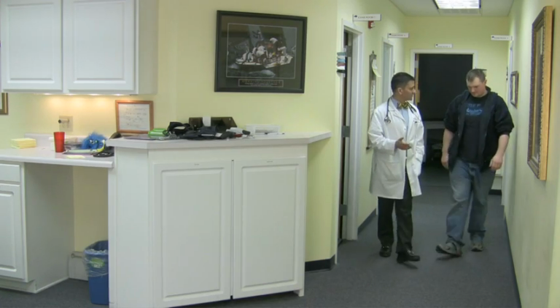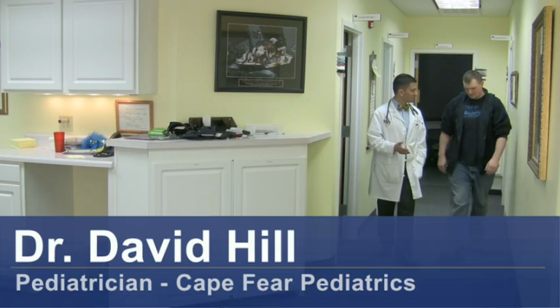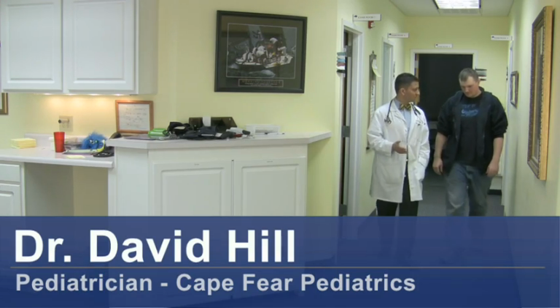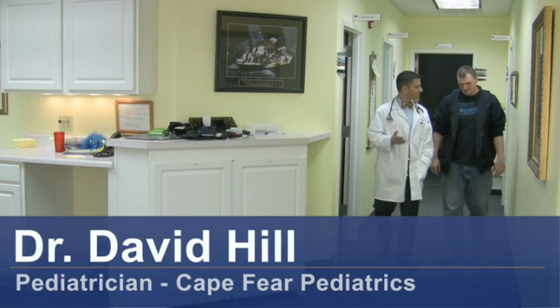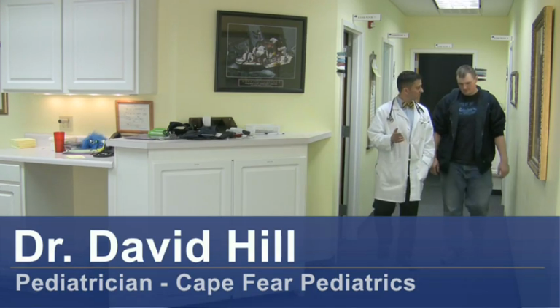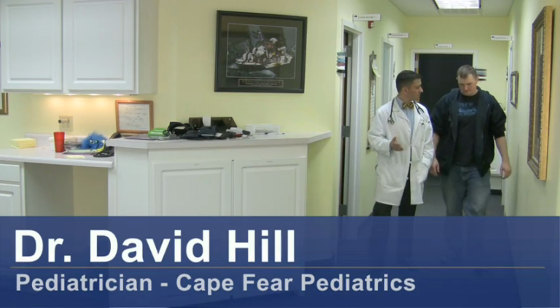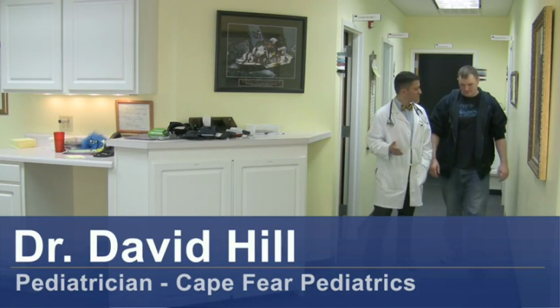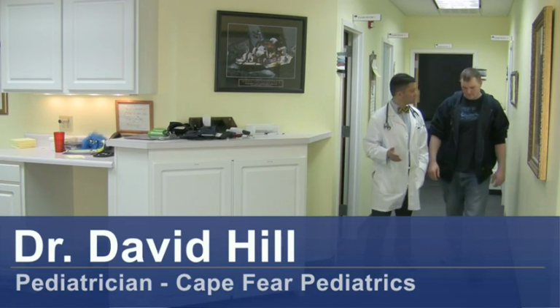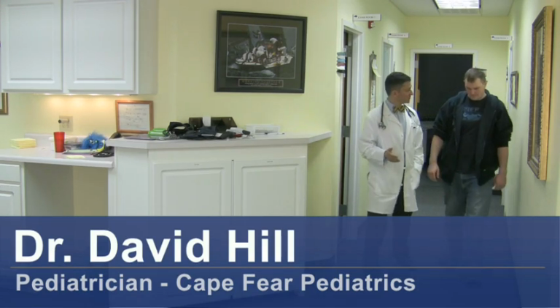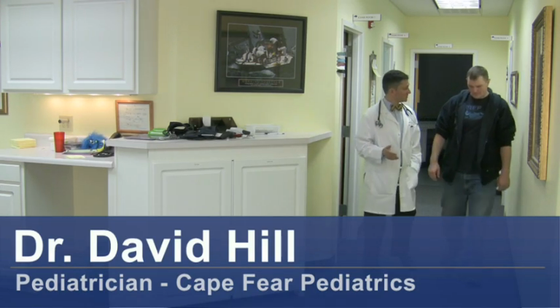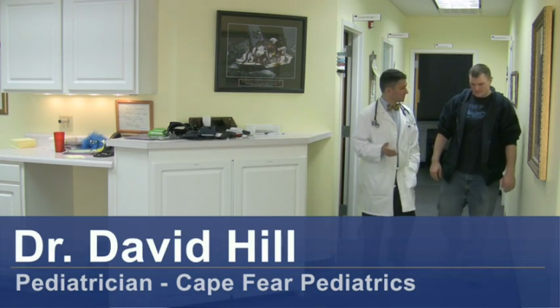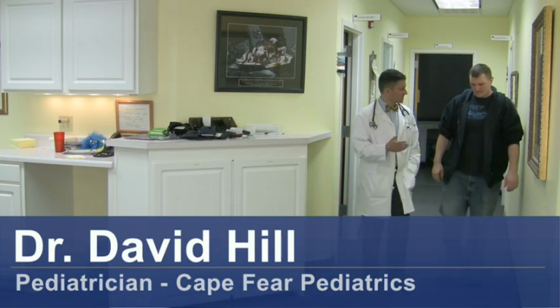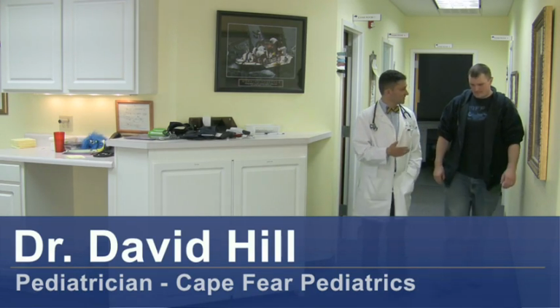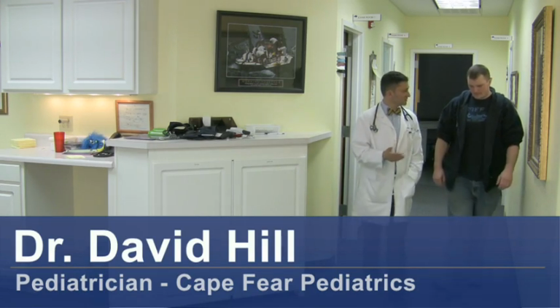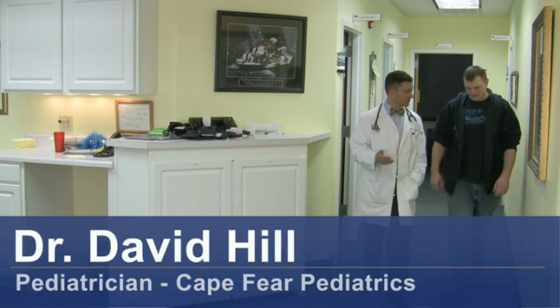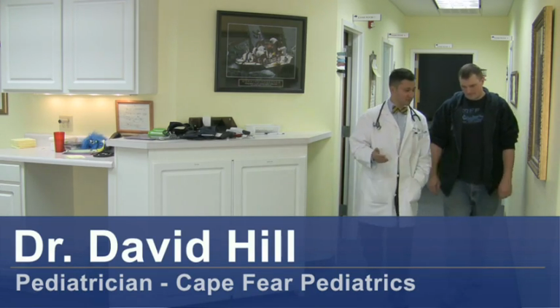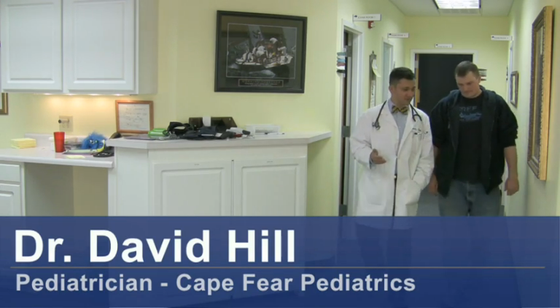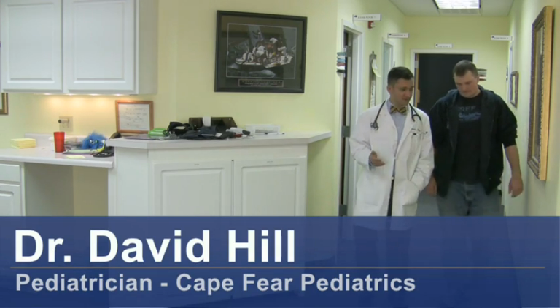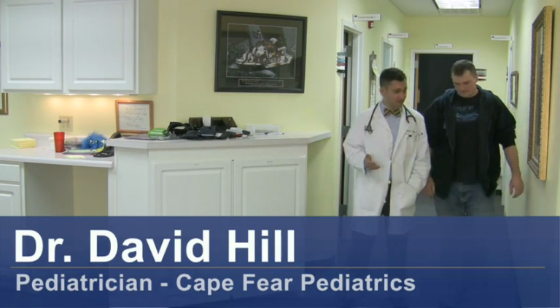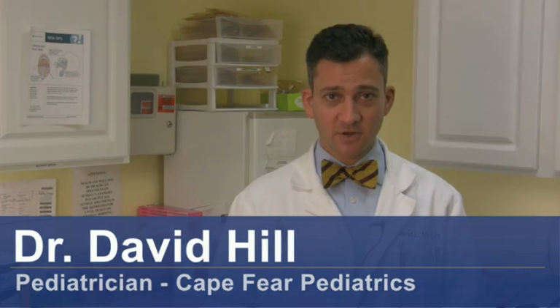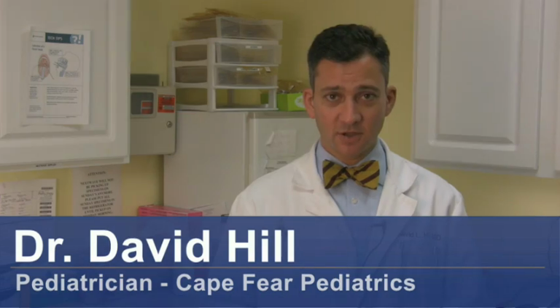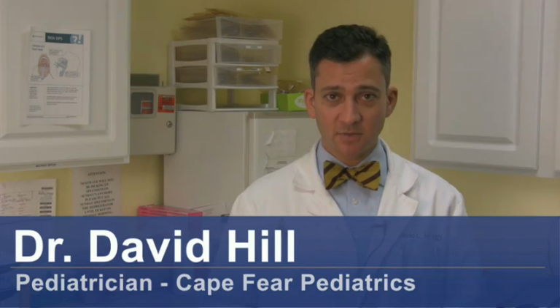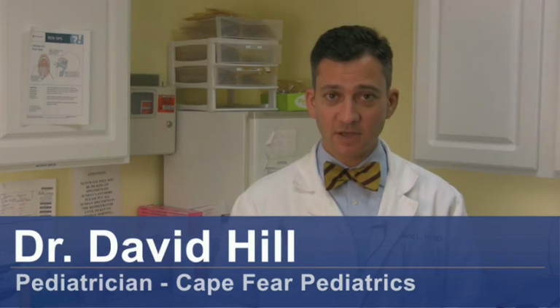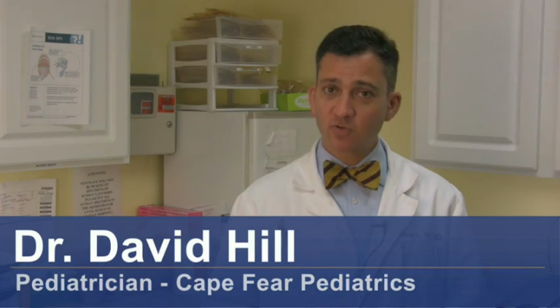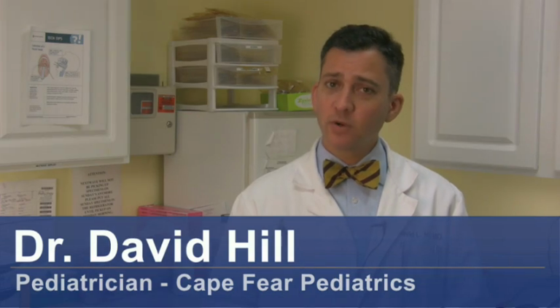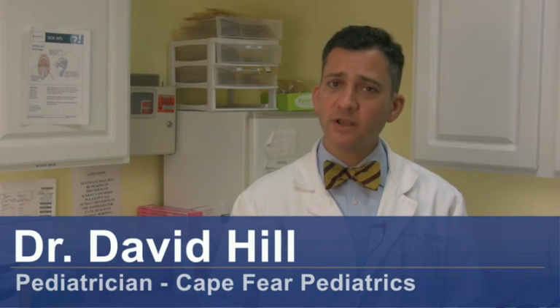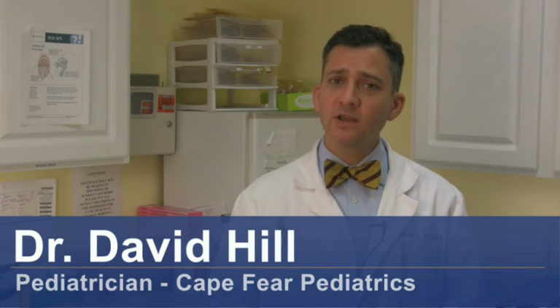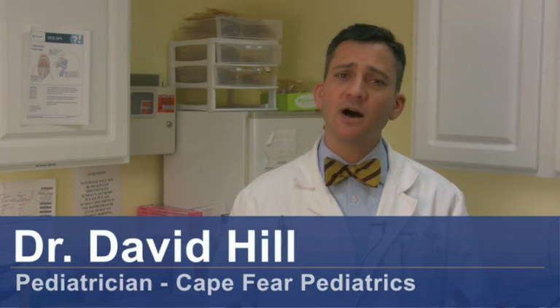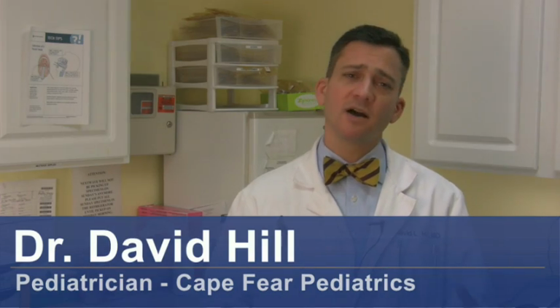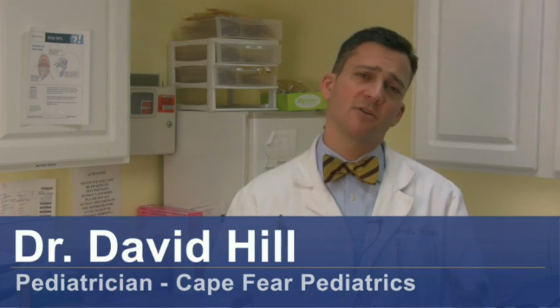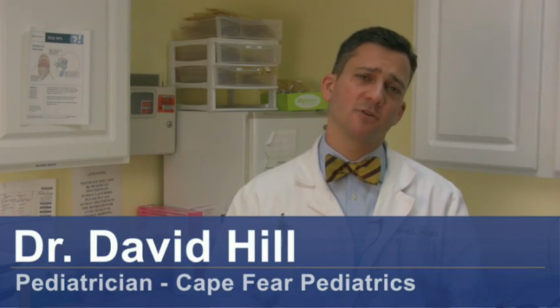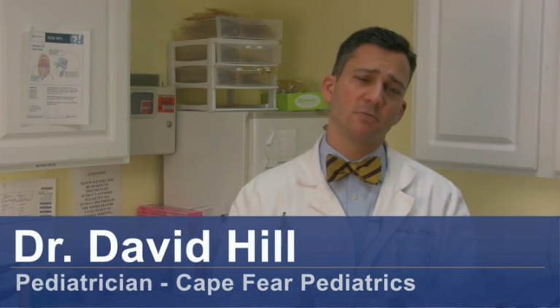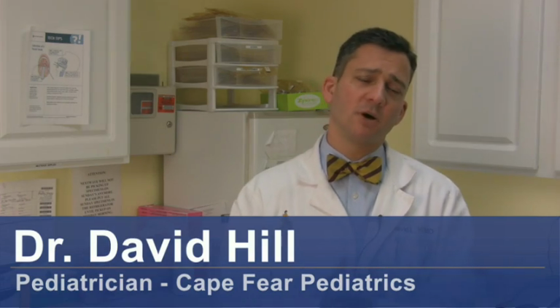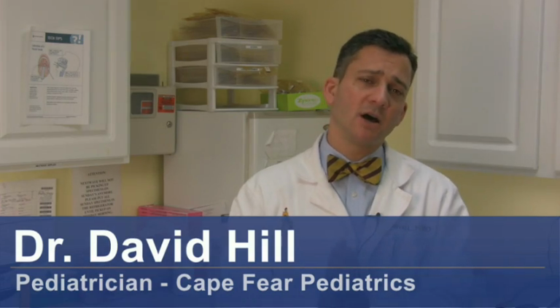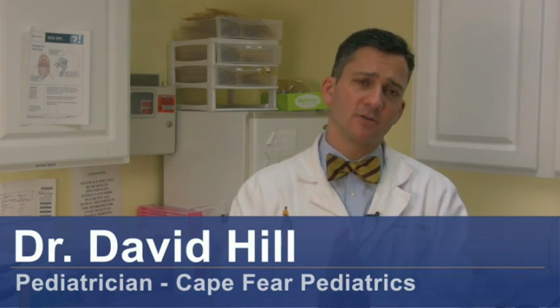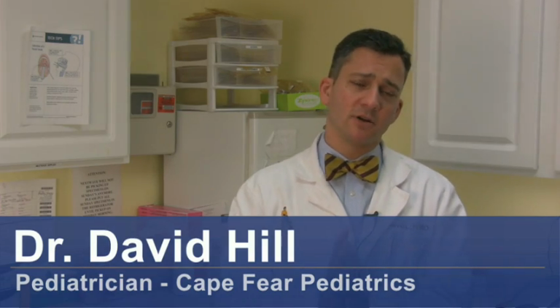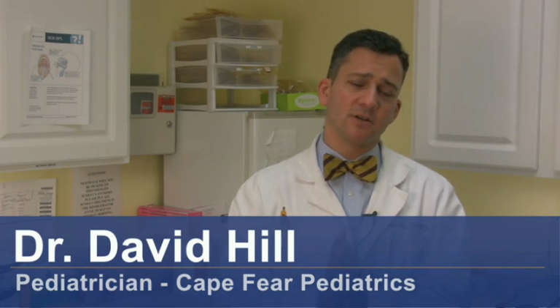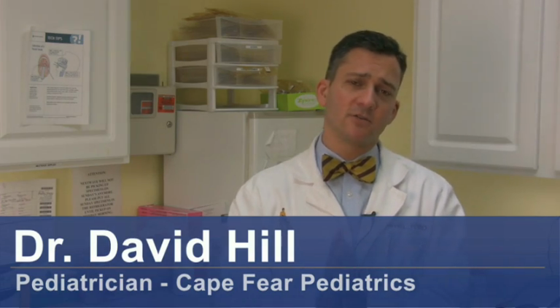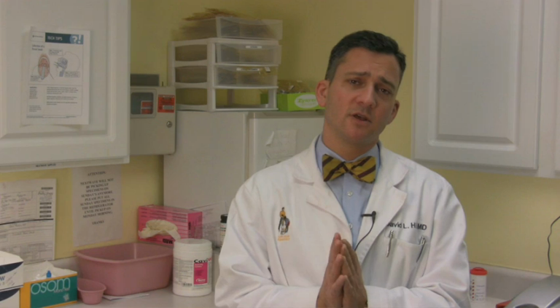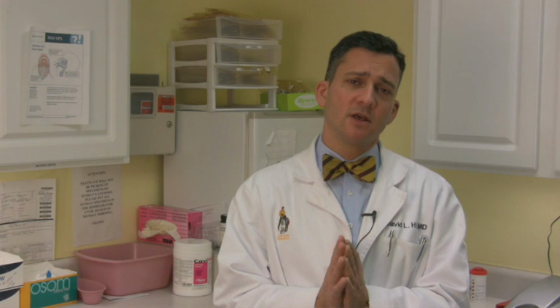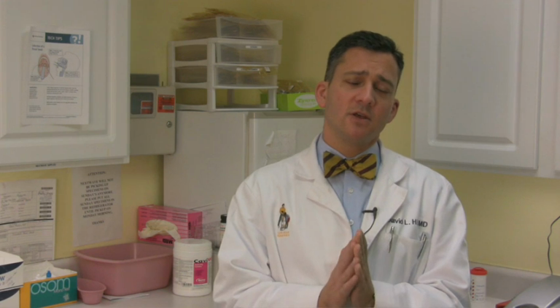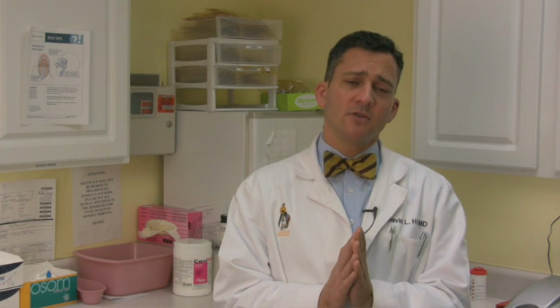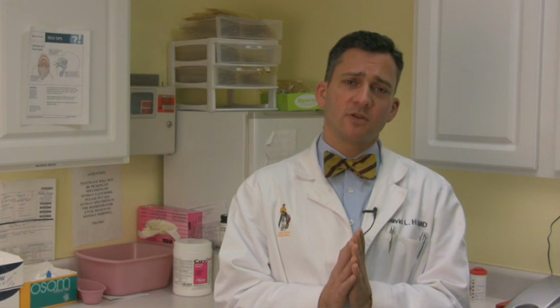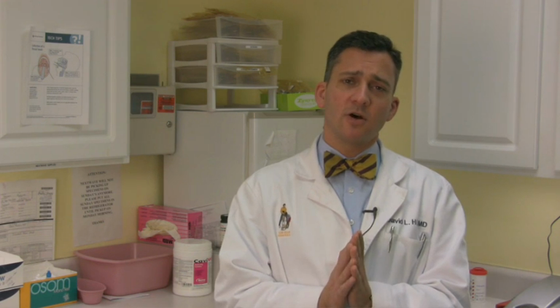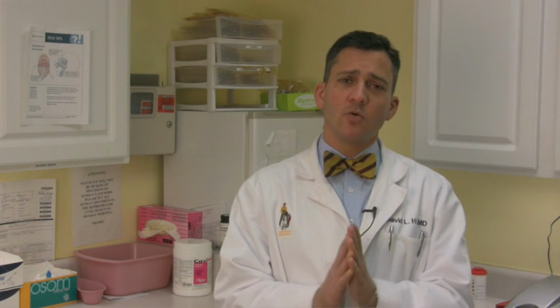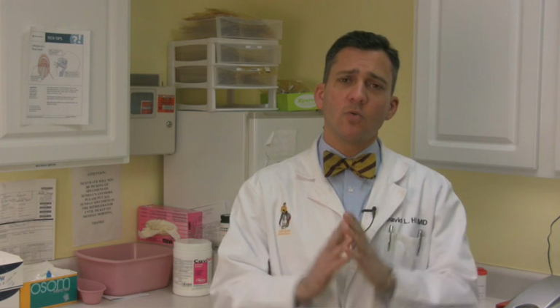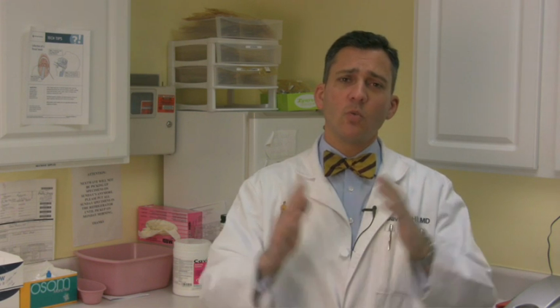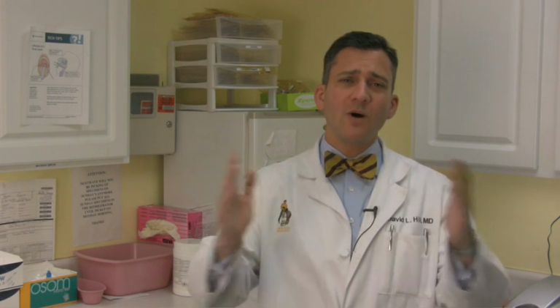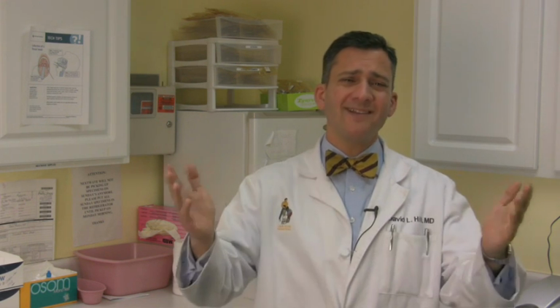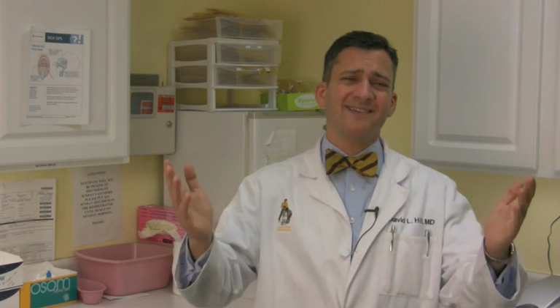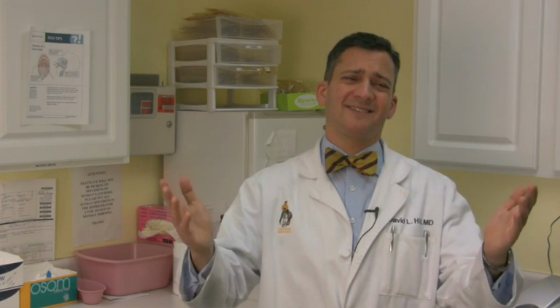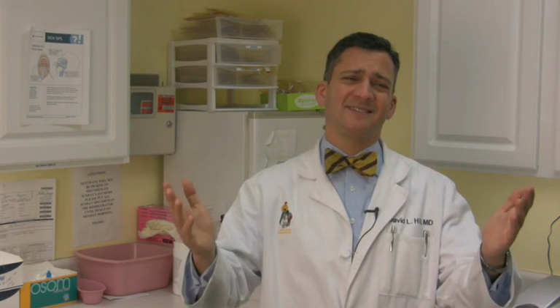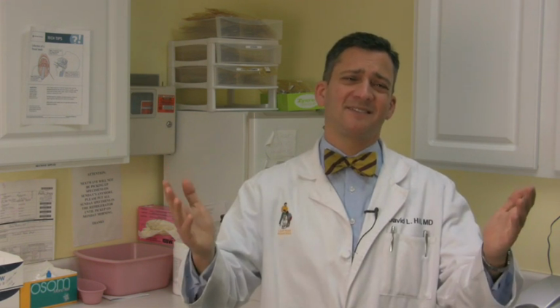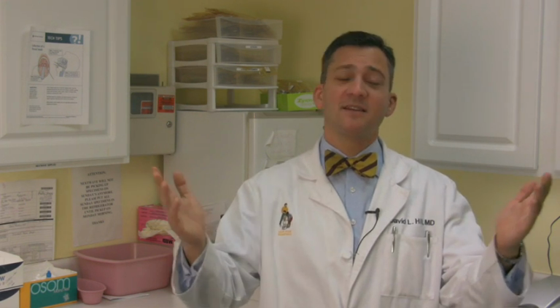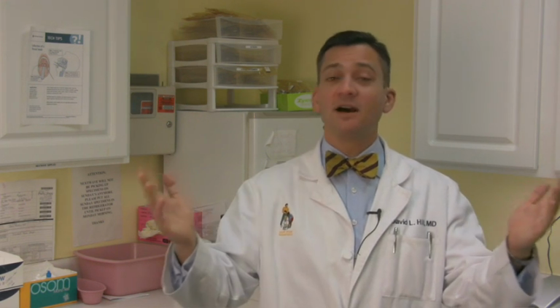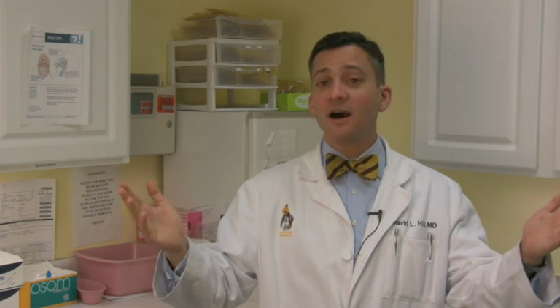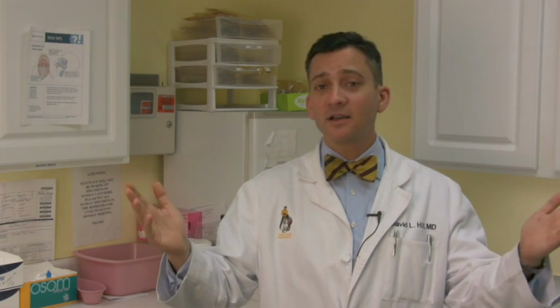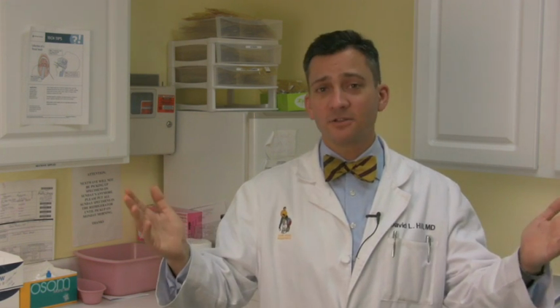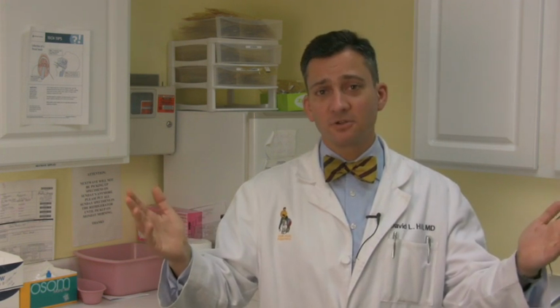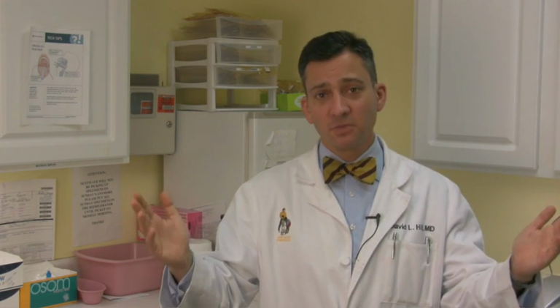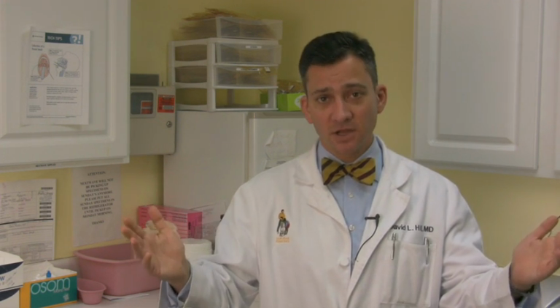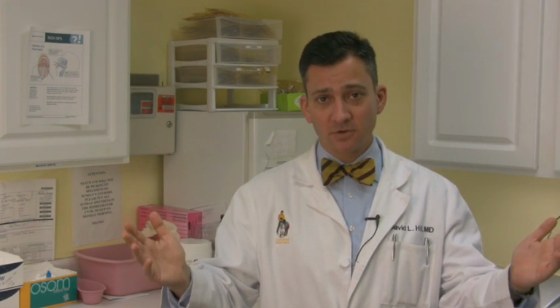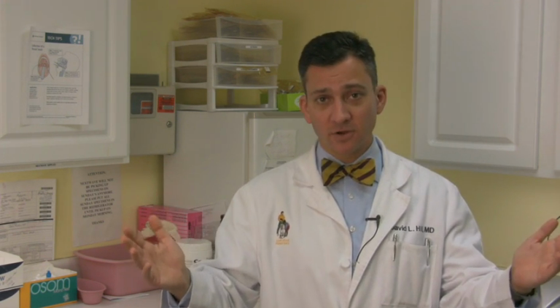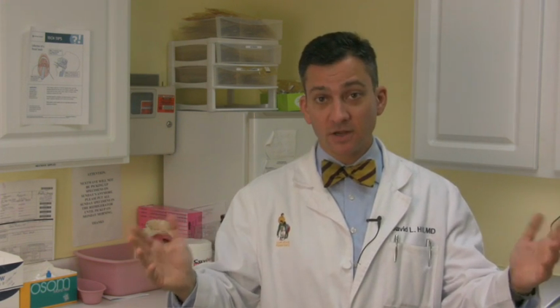Hi, I'm Dr. David Hill and today we're going to talk about treating ocular migraines. So, what is an ocular migraine?